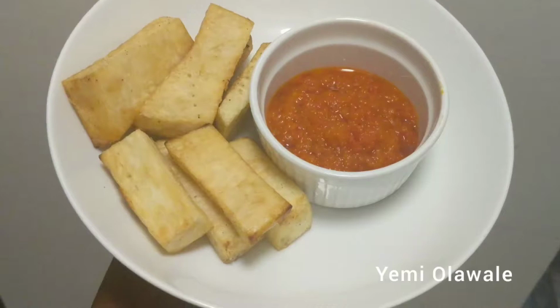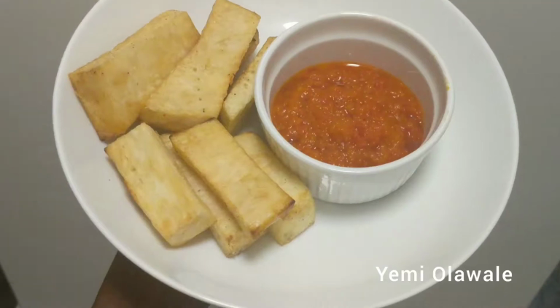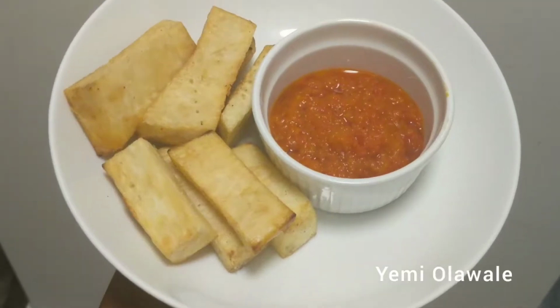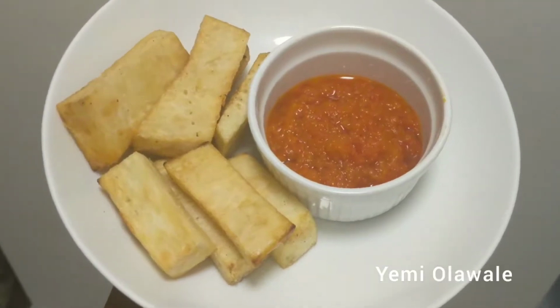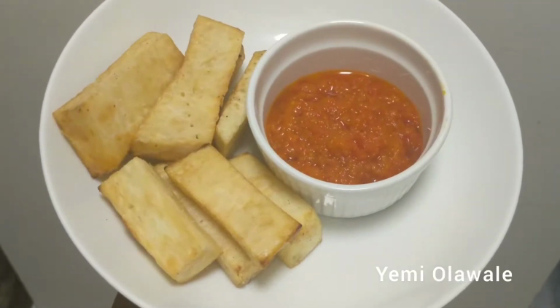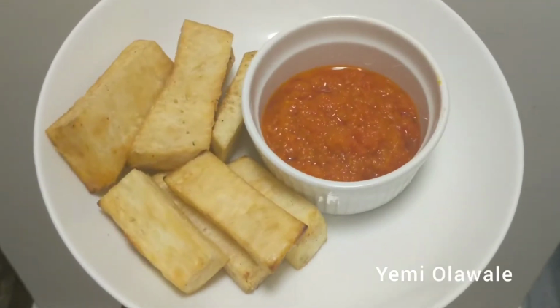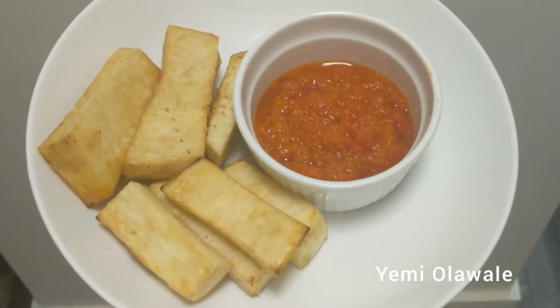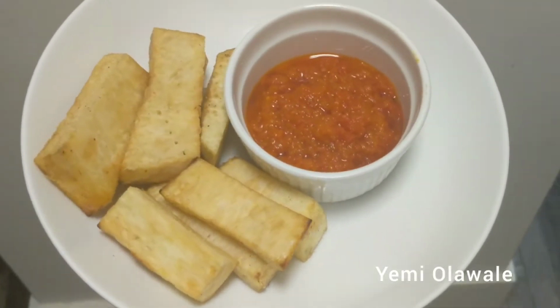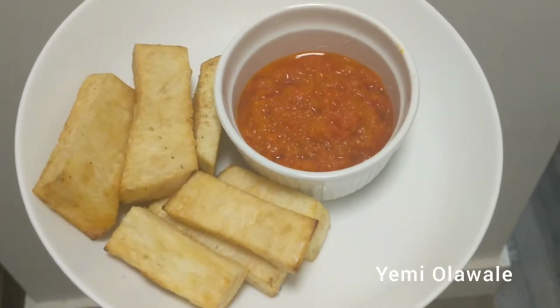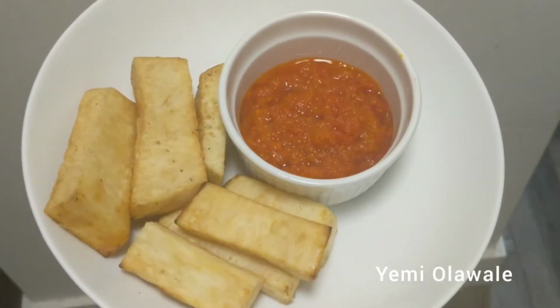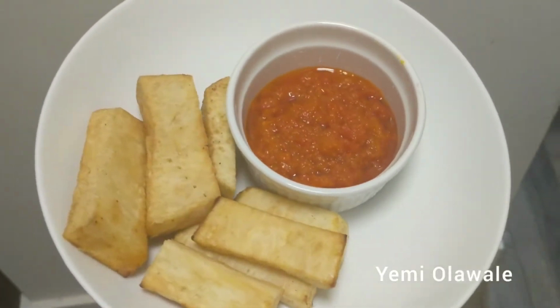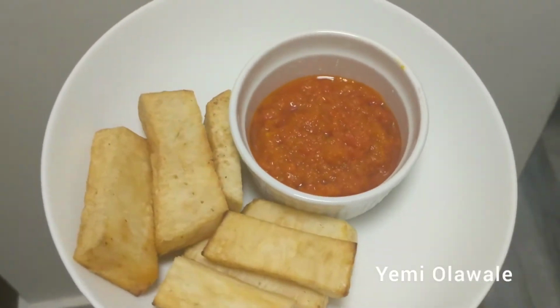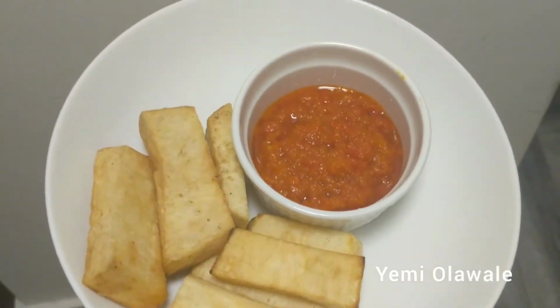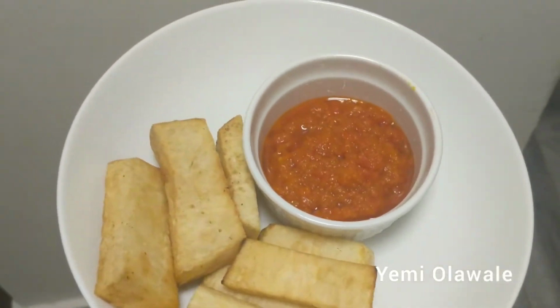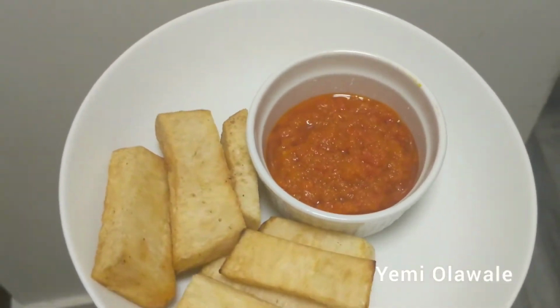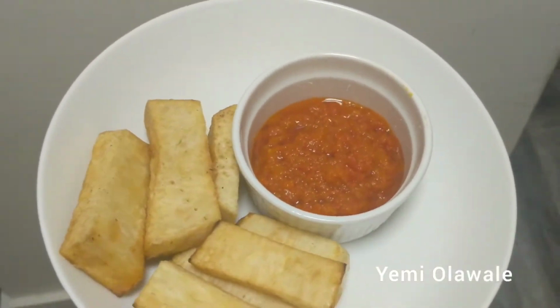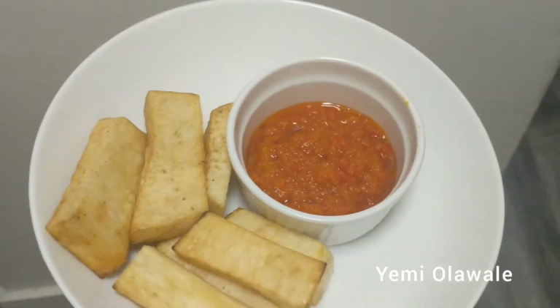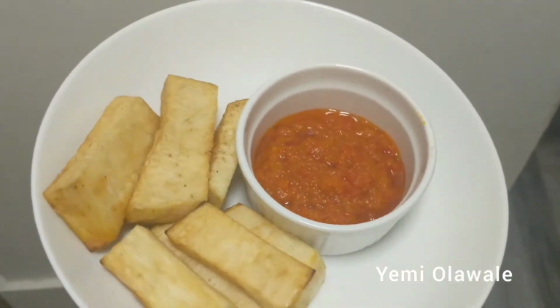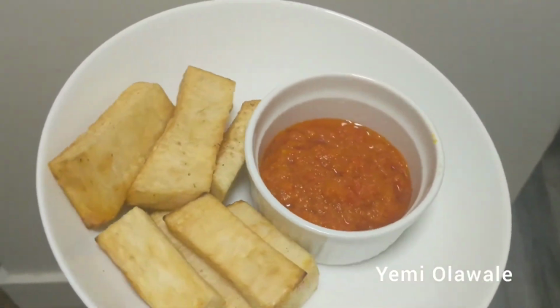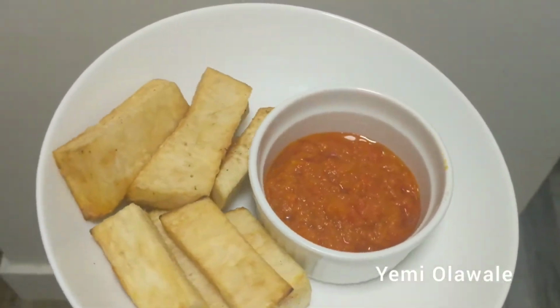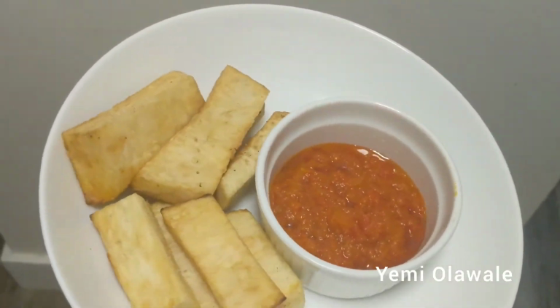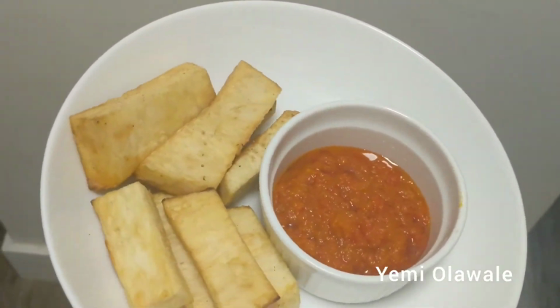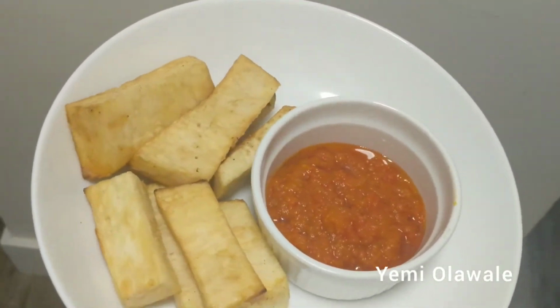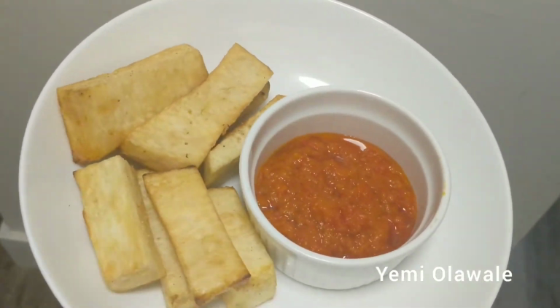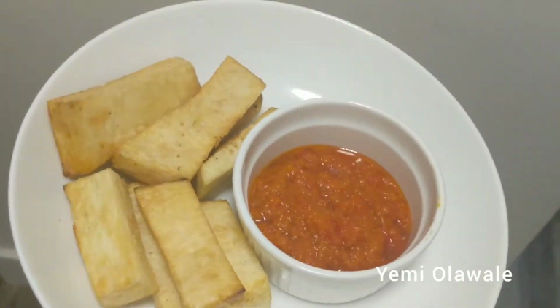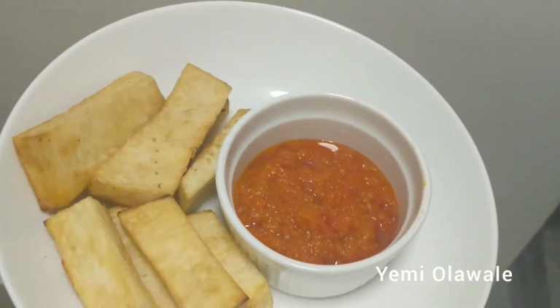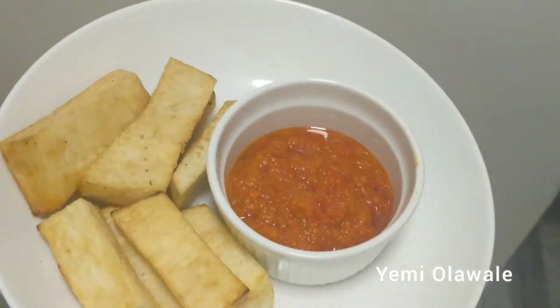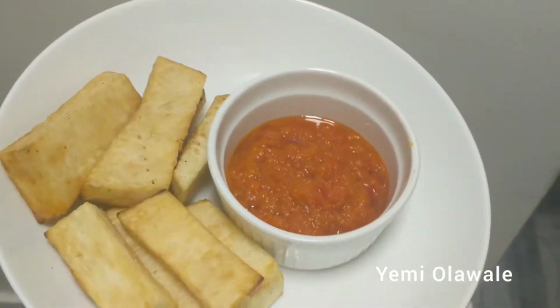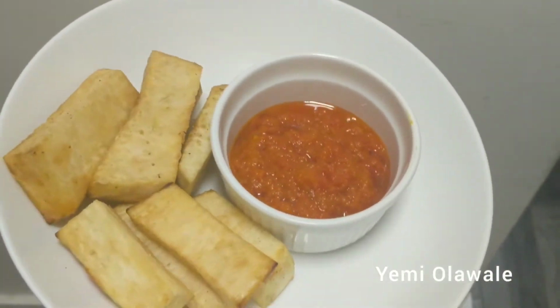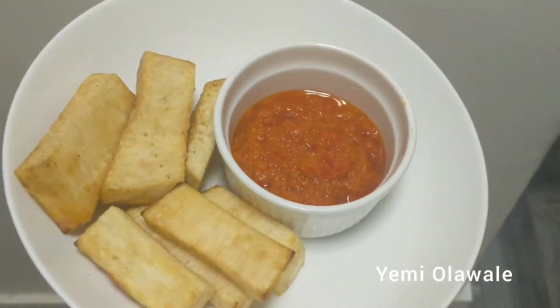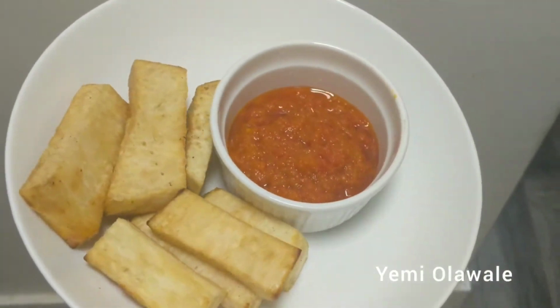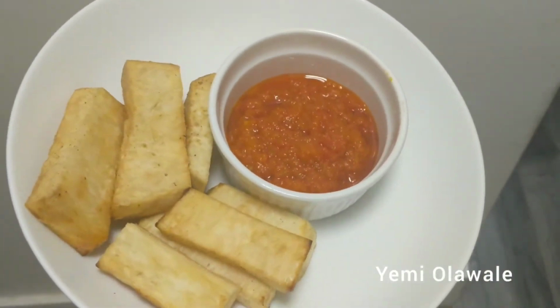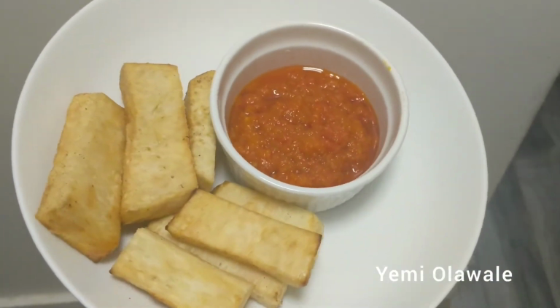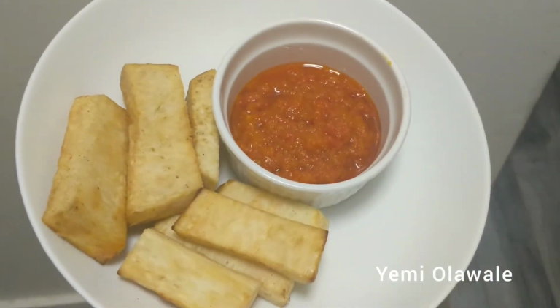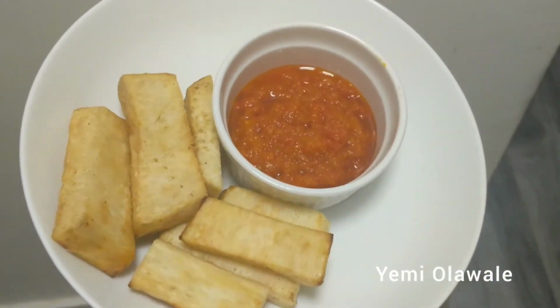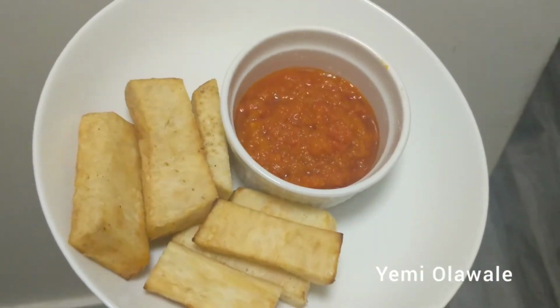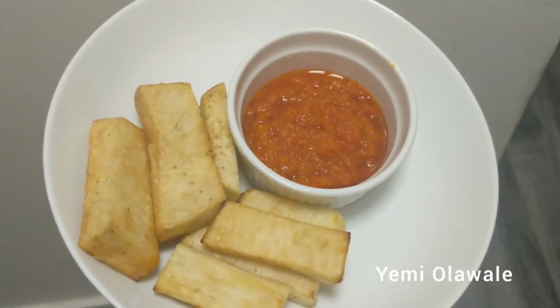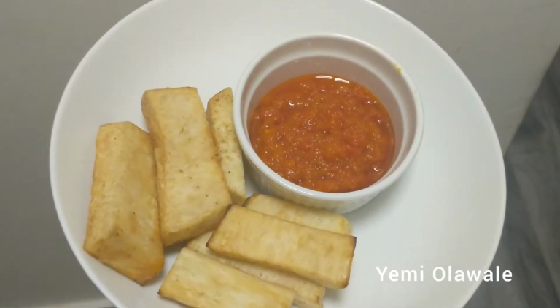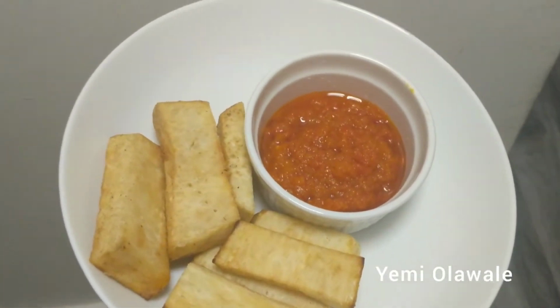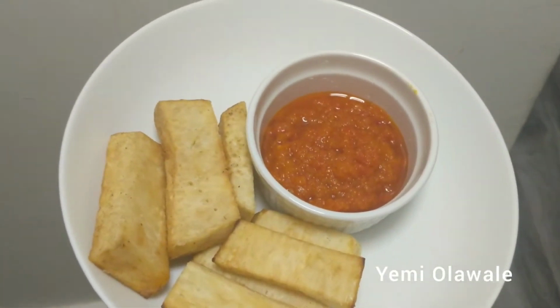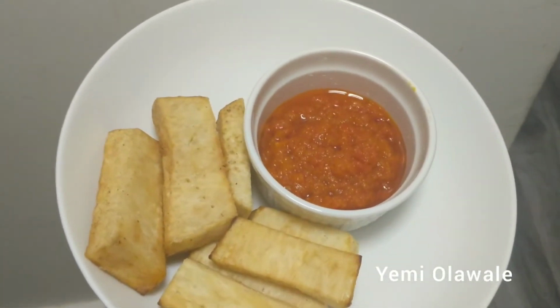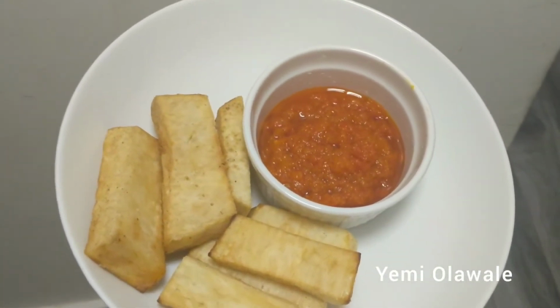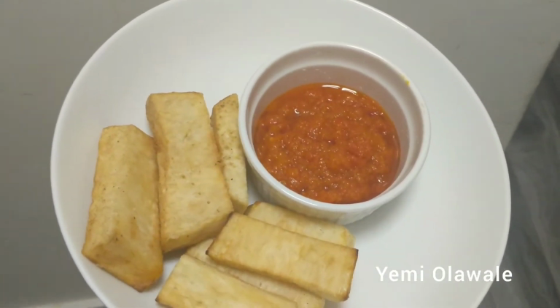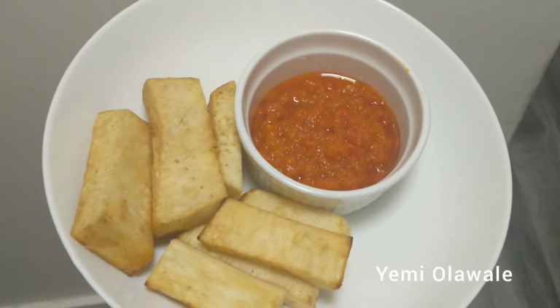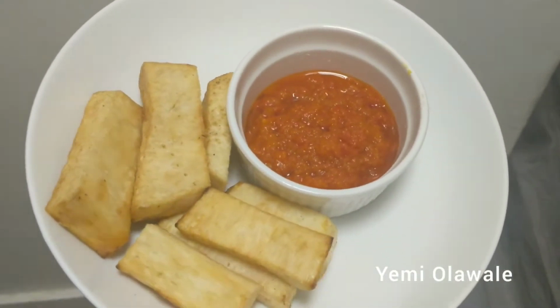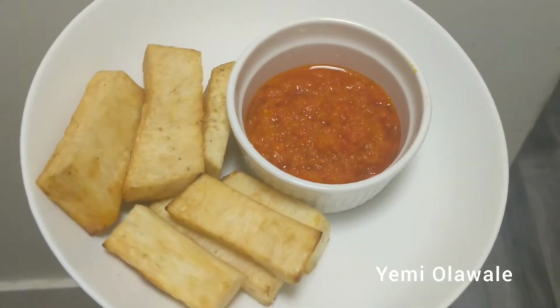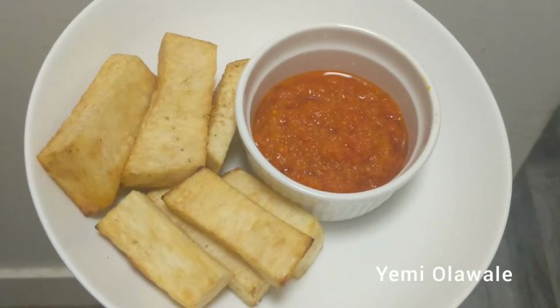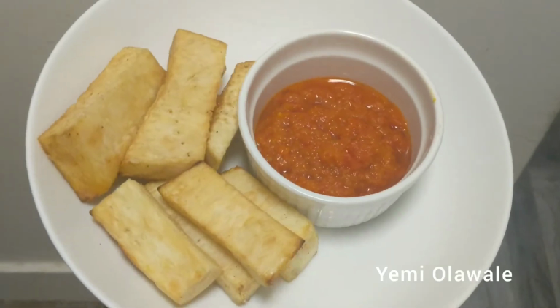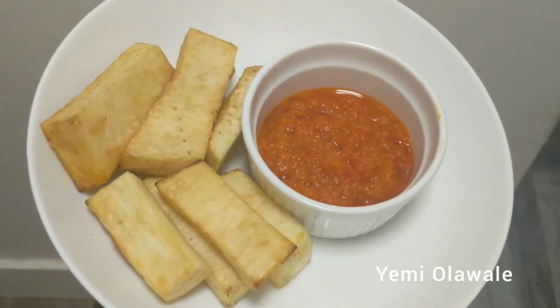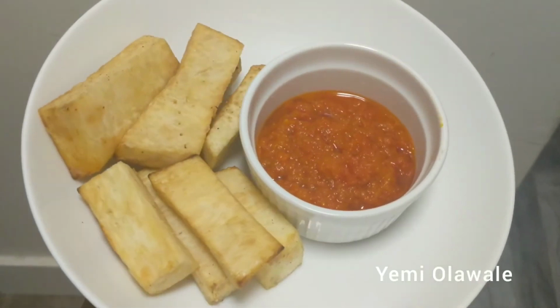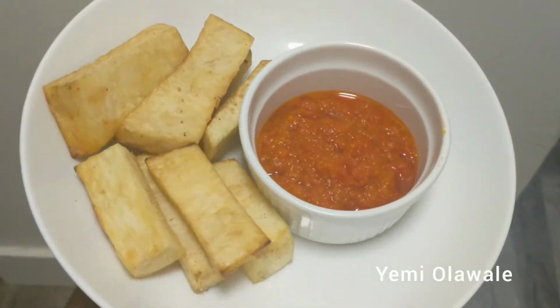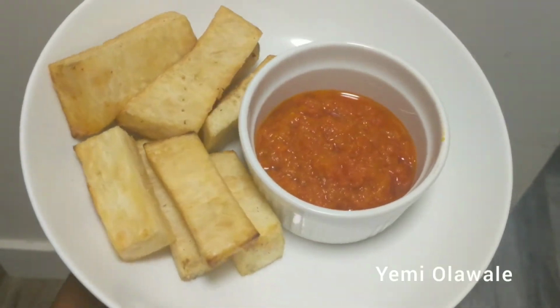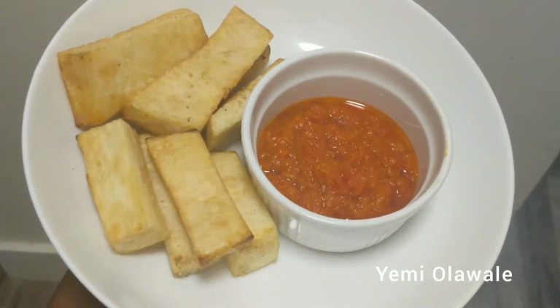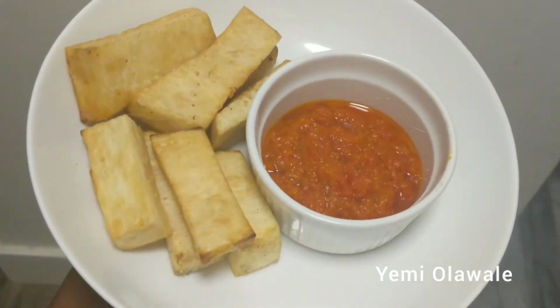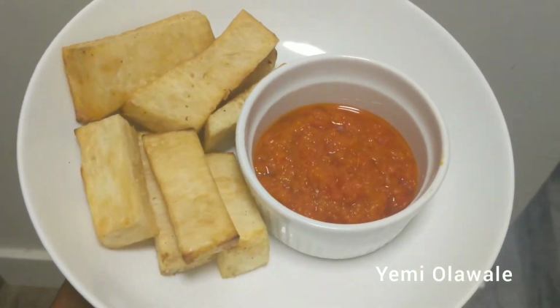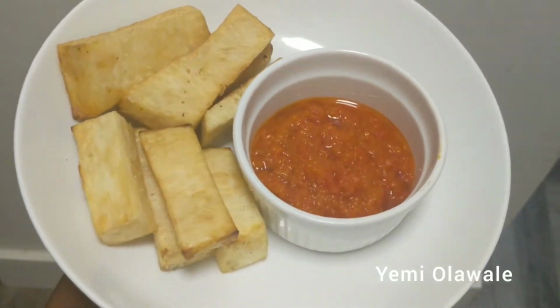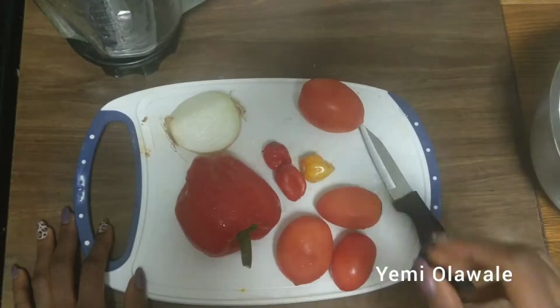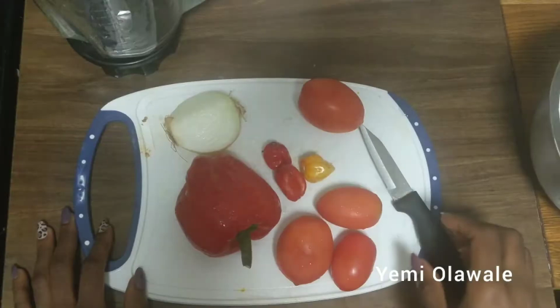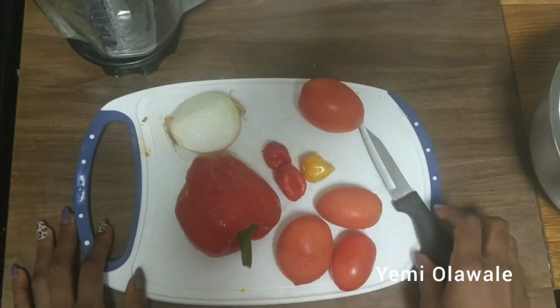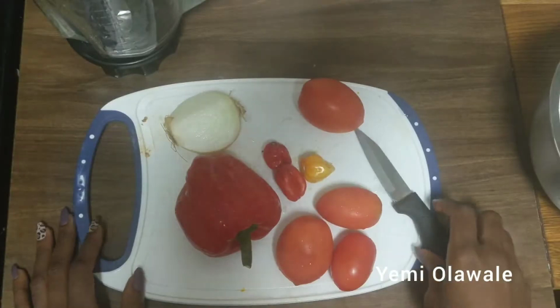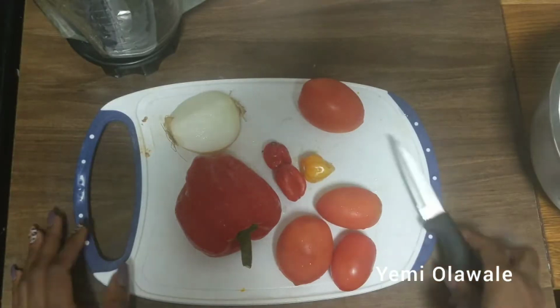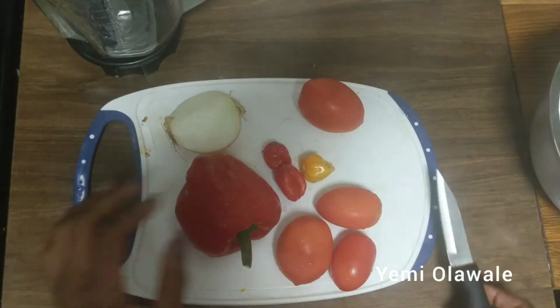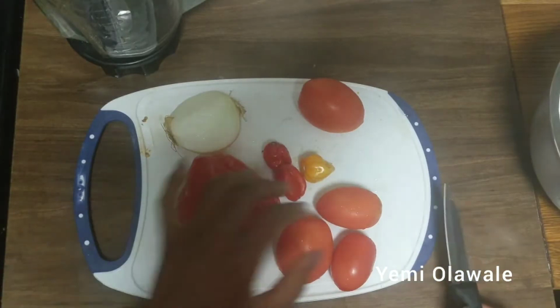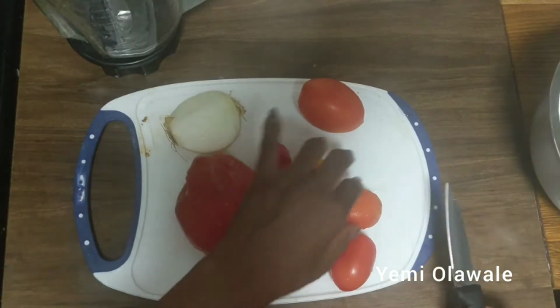Hey guys, welcome back to my channel. I am Yemi and I do DIY videos. Today I'll be showing you my recipe for yam and pepper sauce.